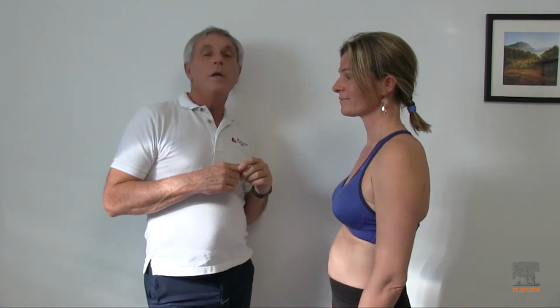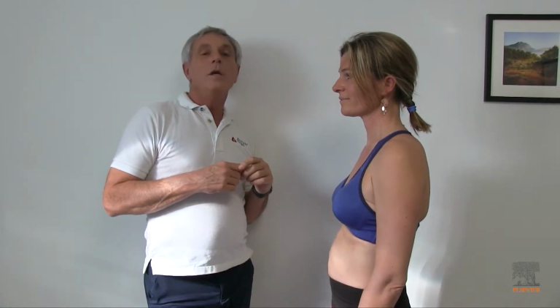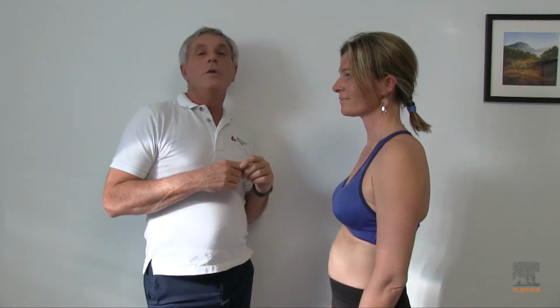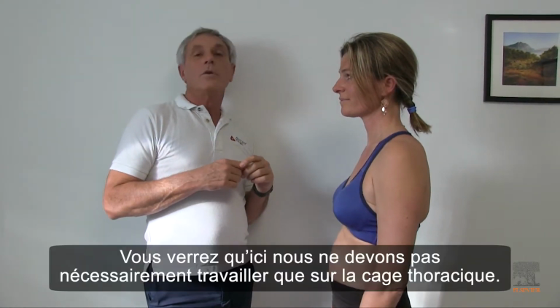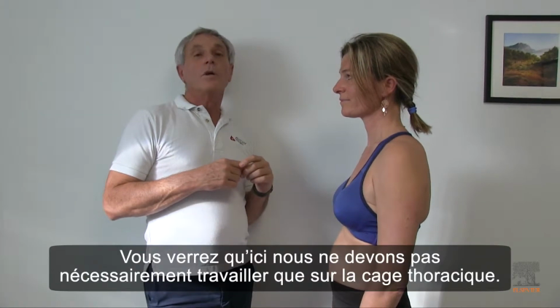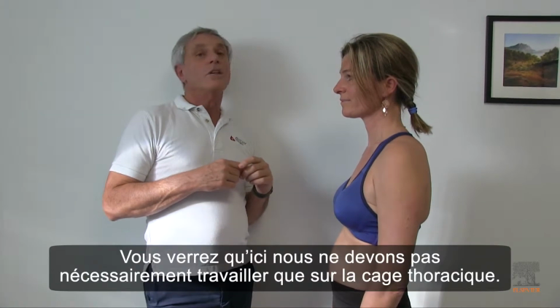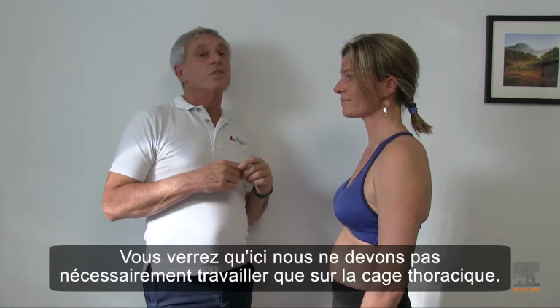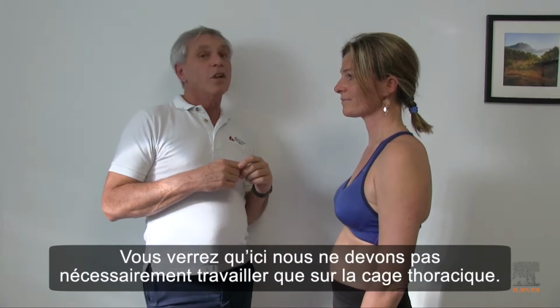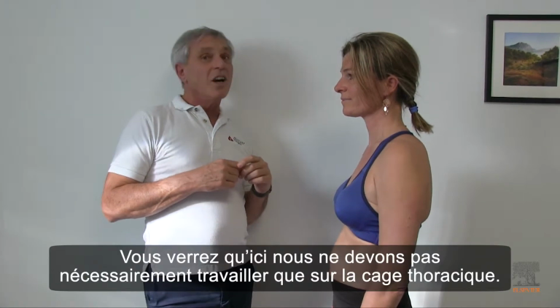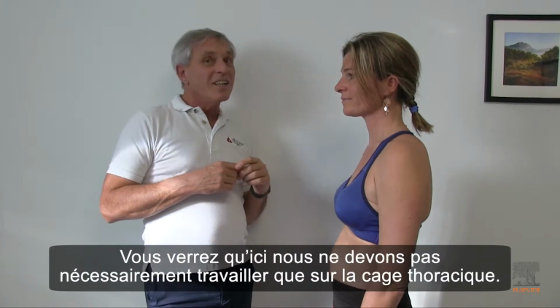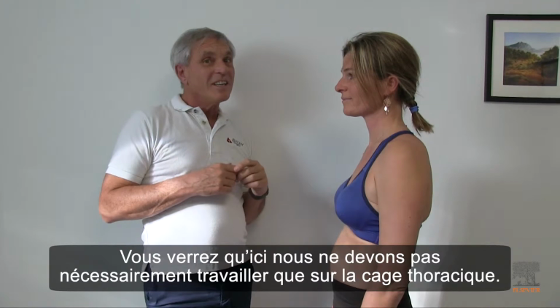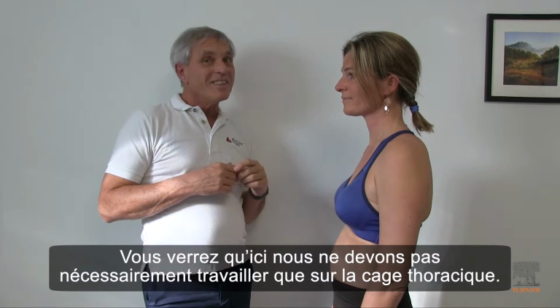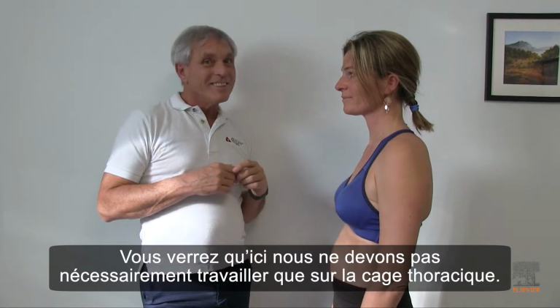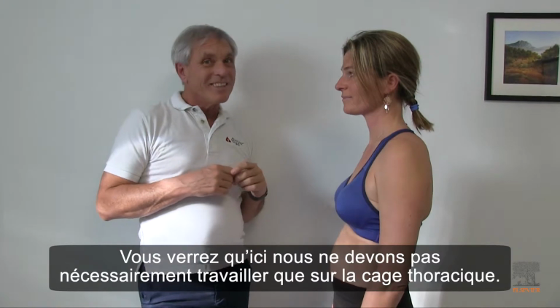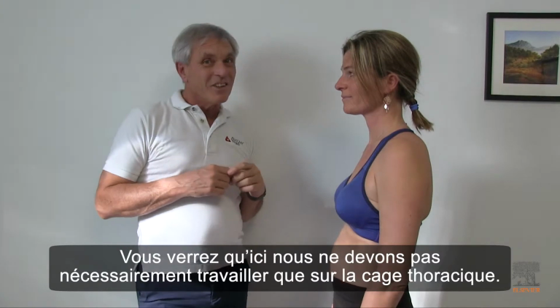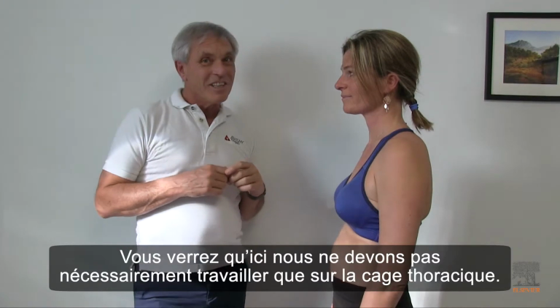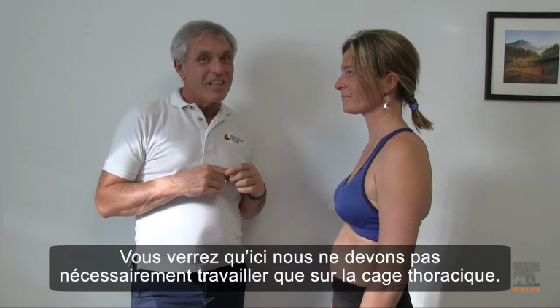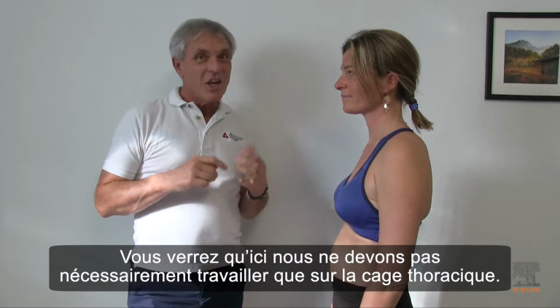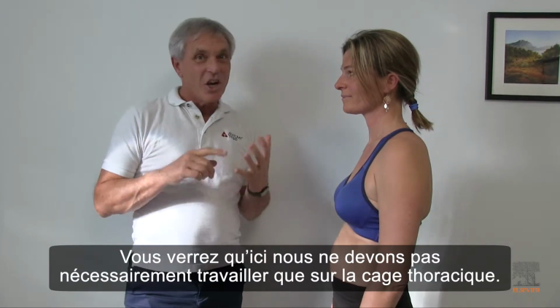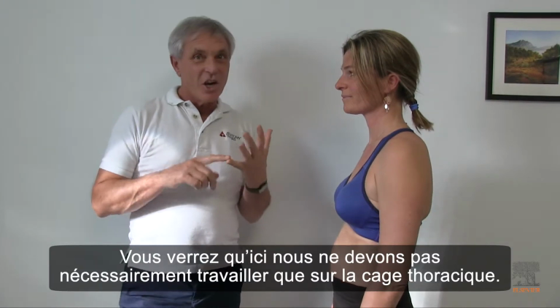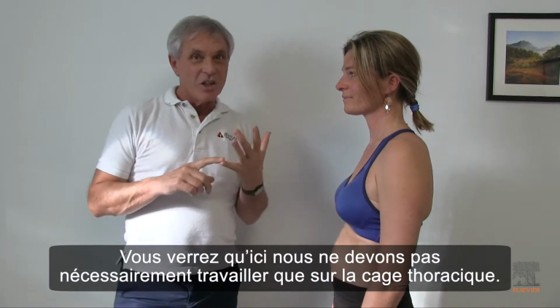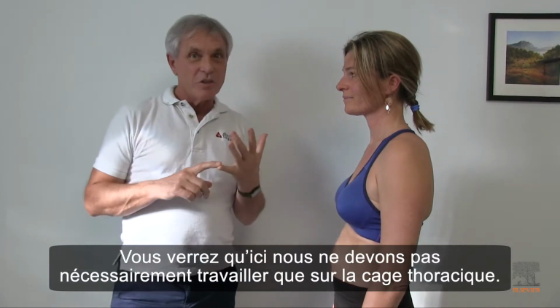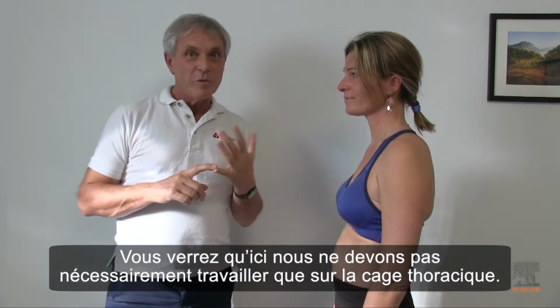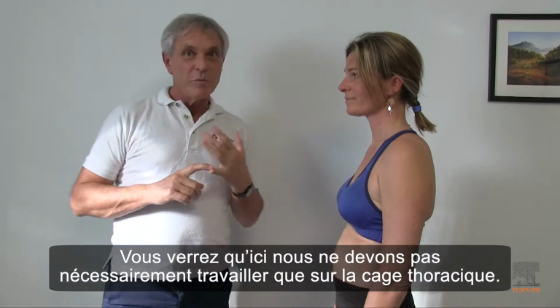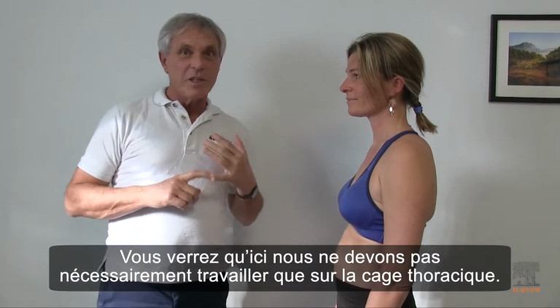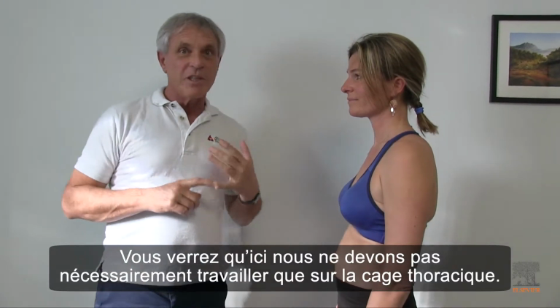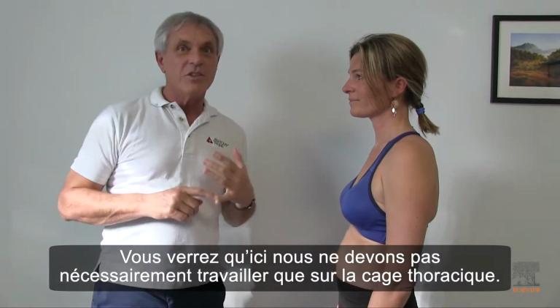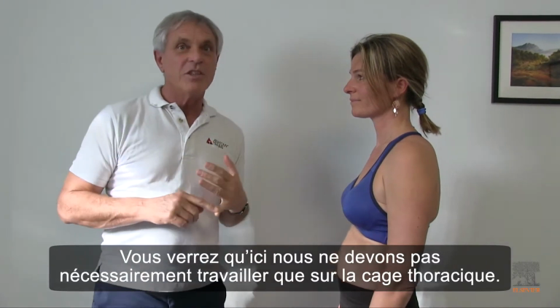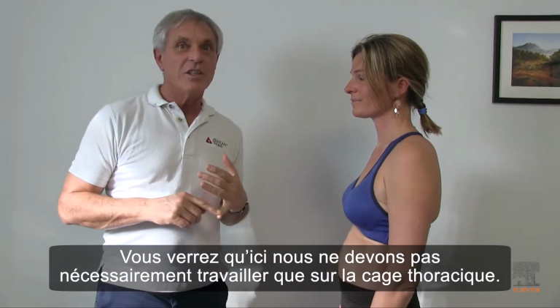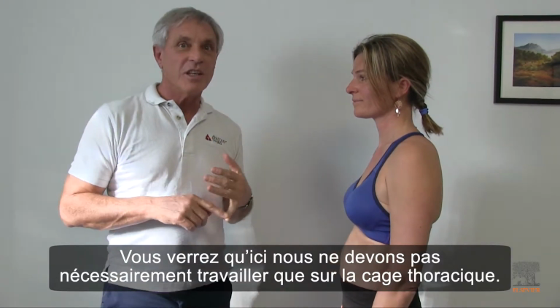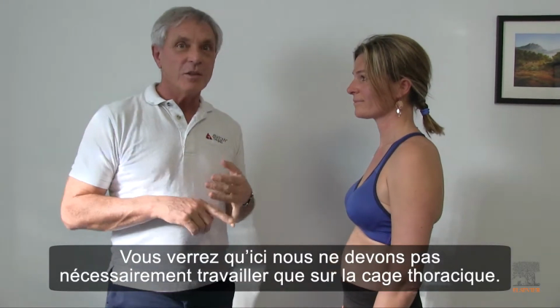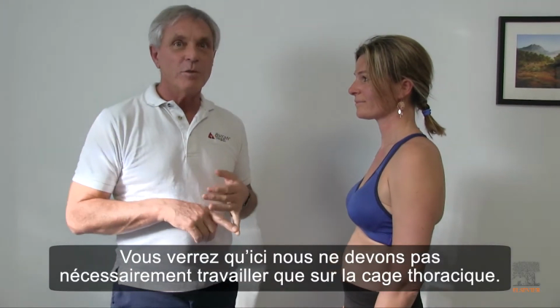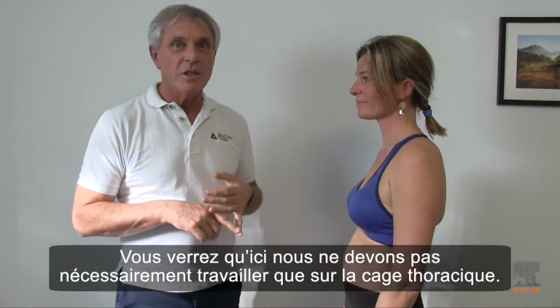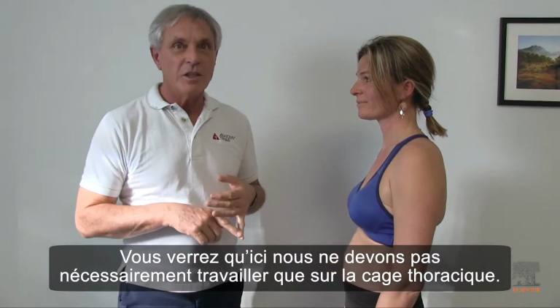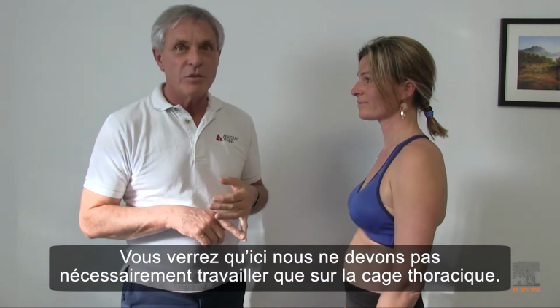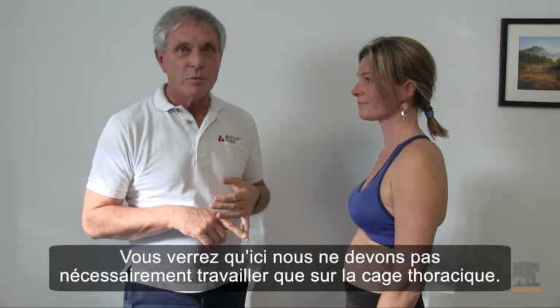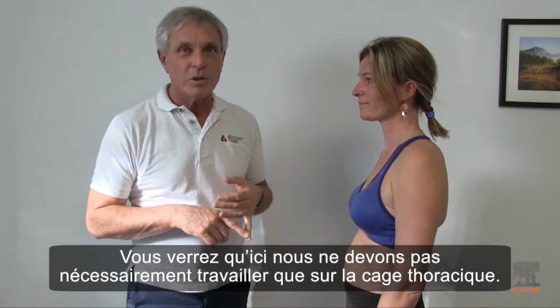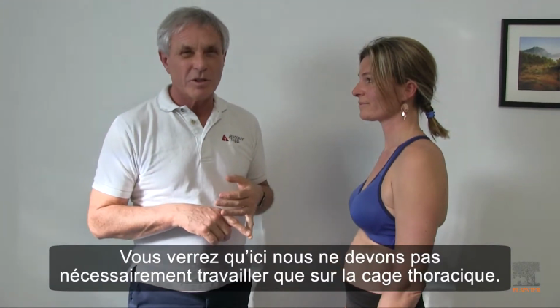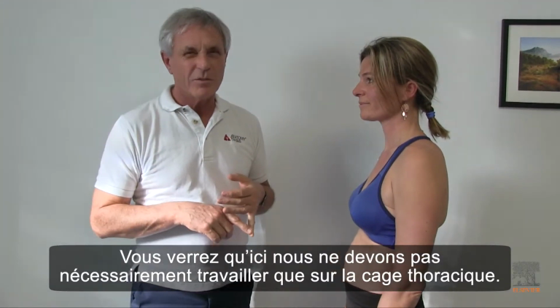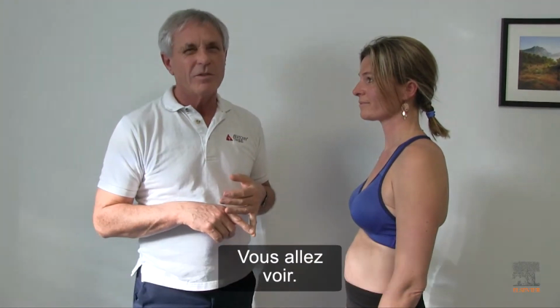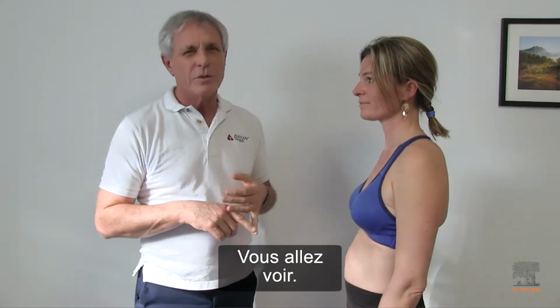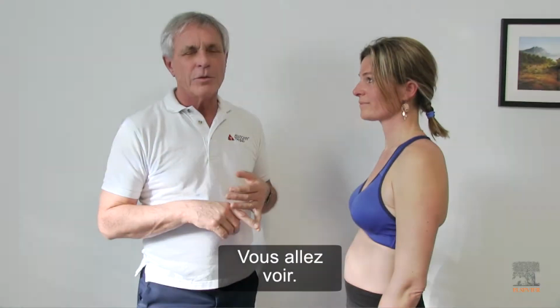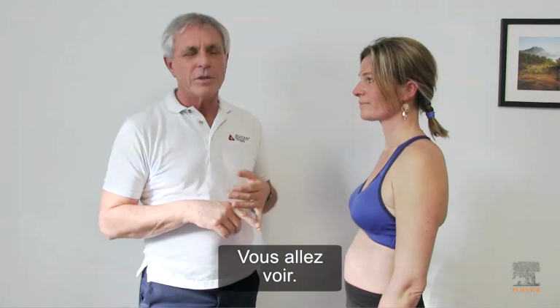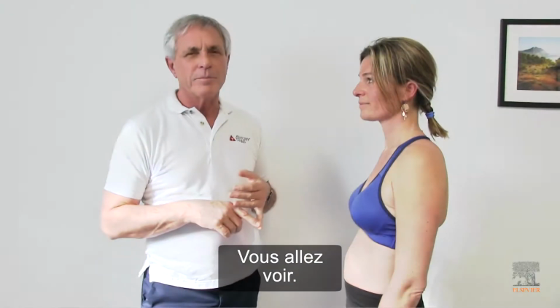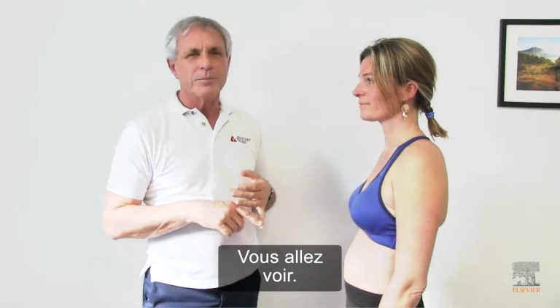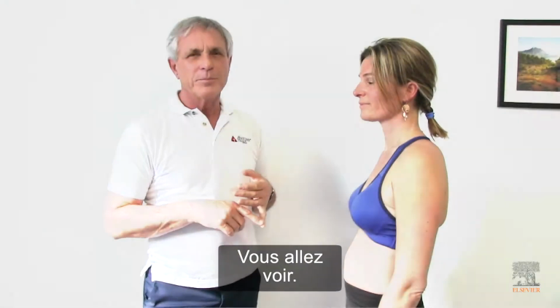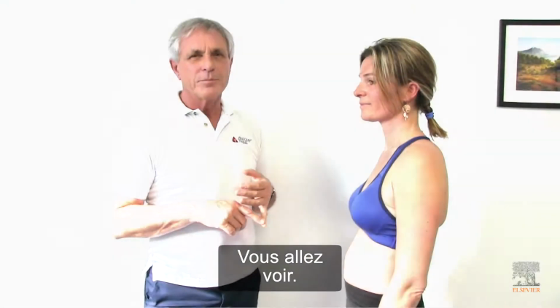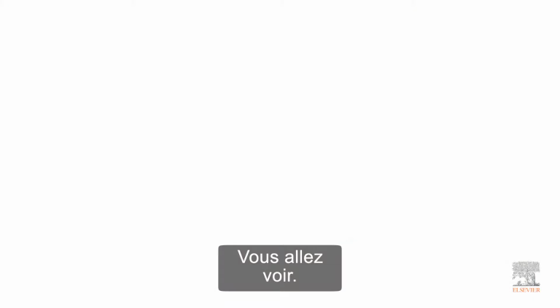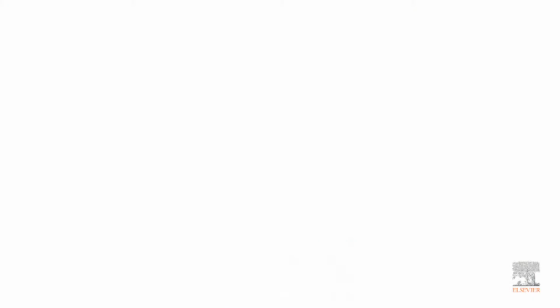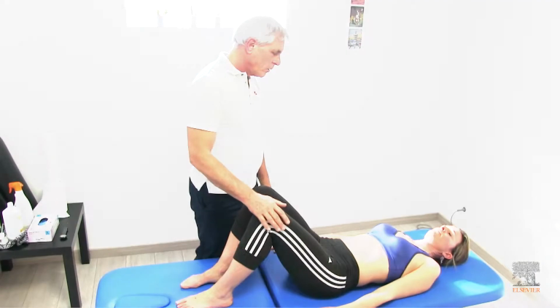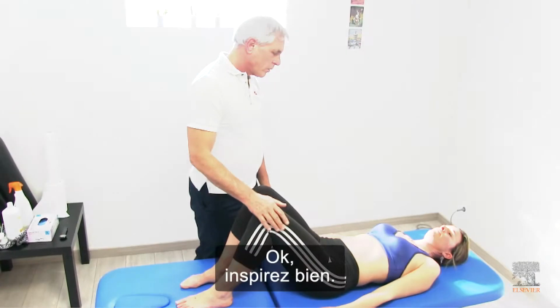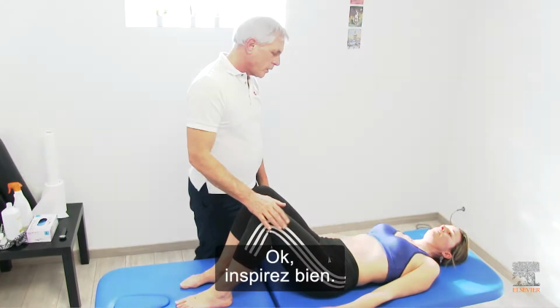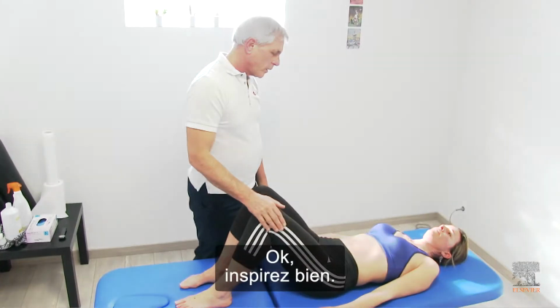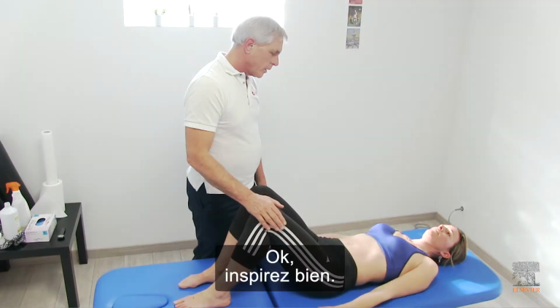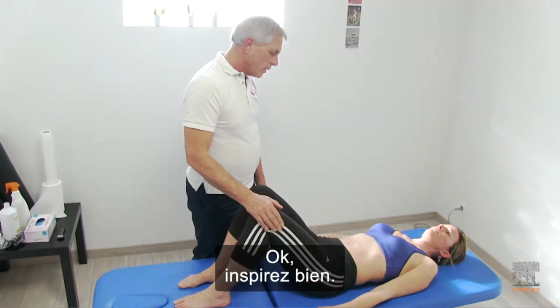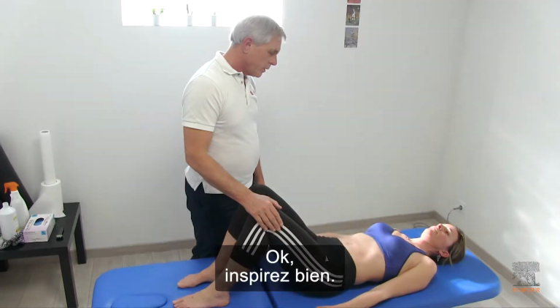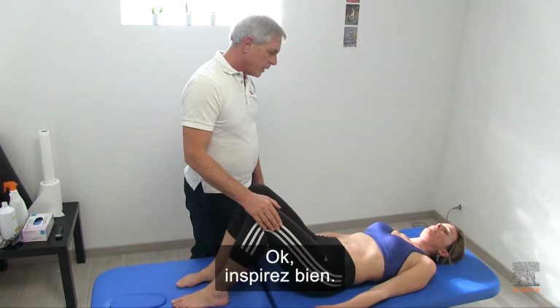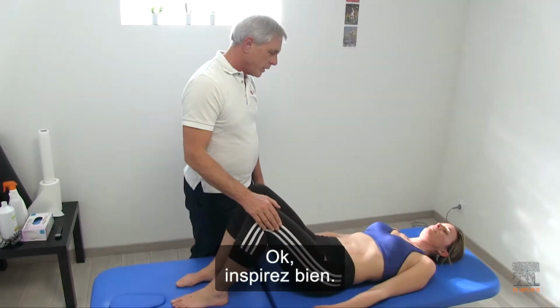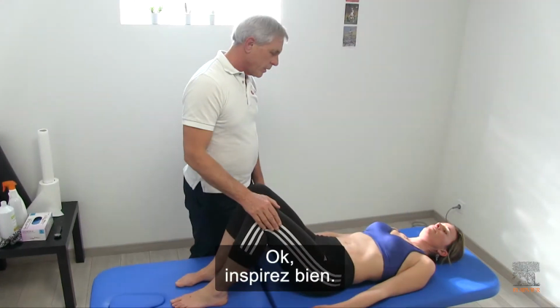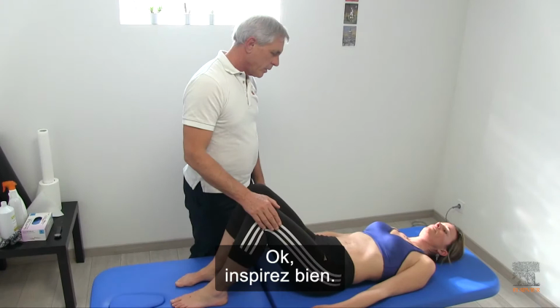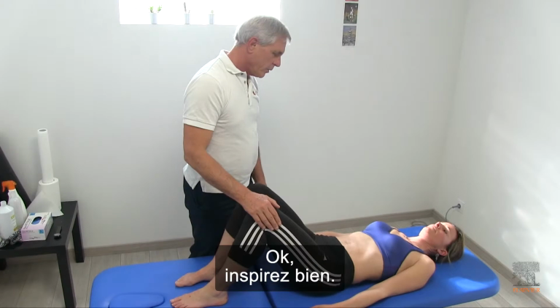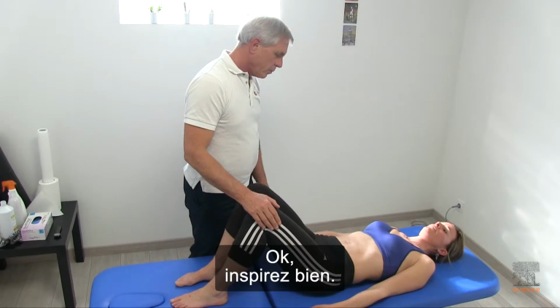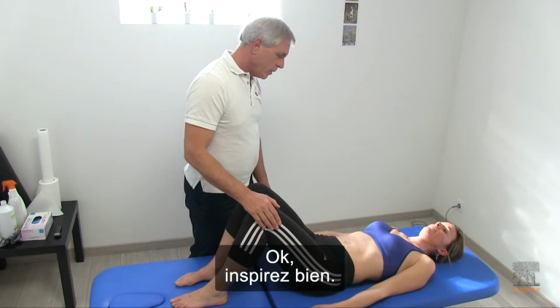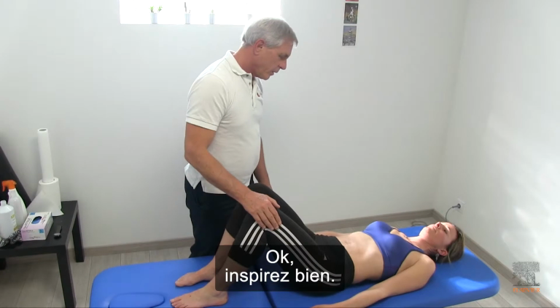So it is not necessarily on the ribcage that we need to work. Take another breath.